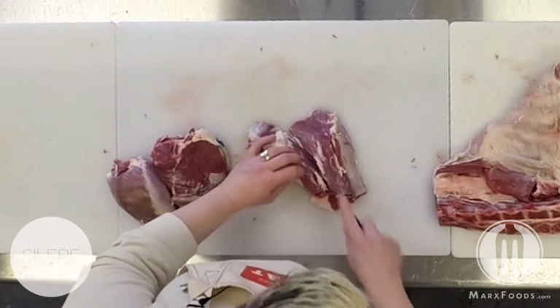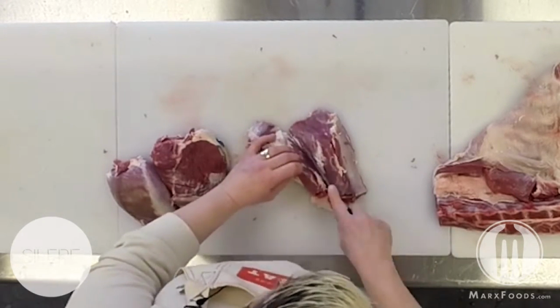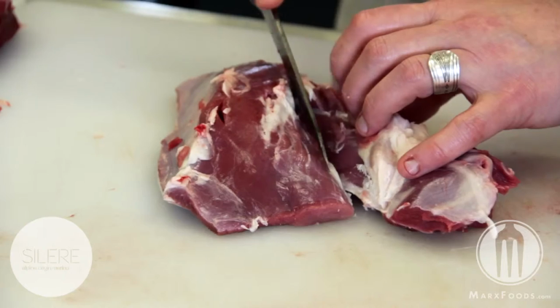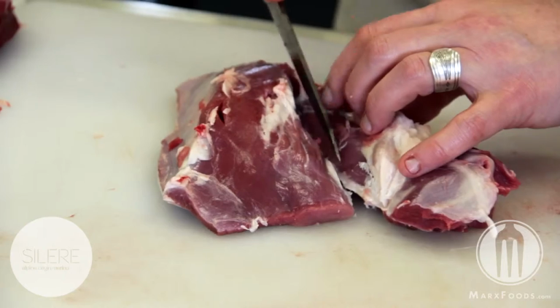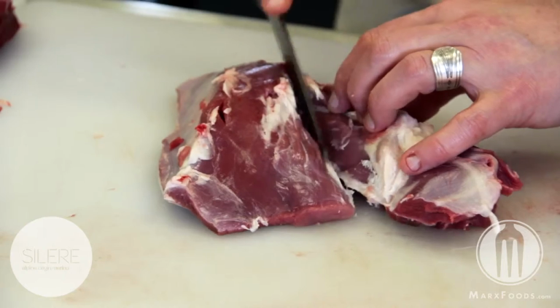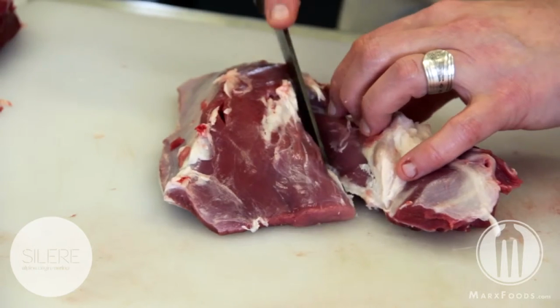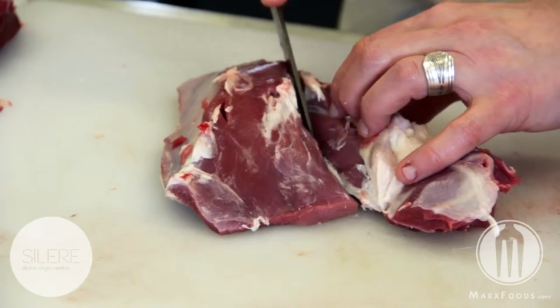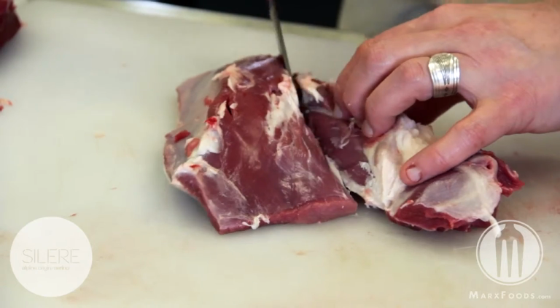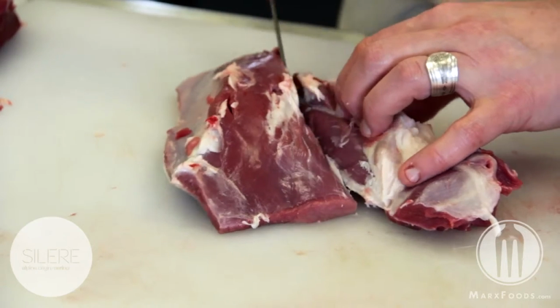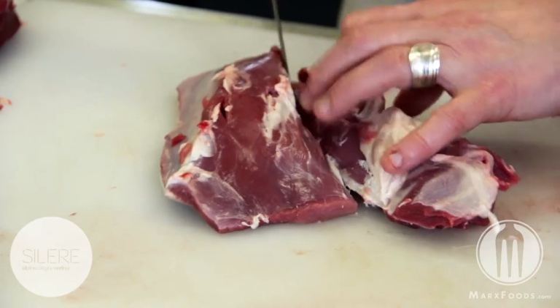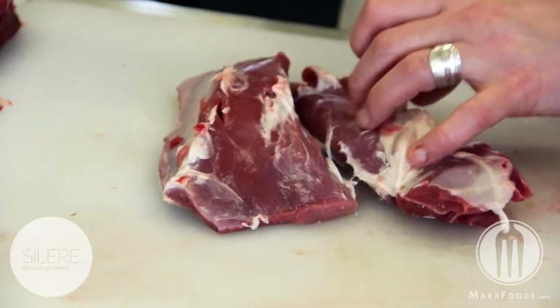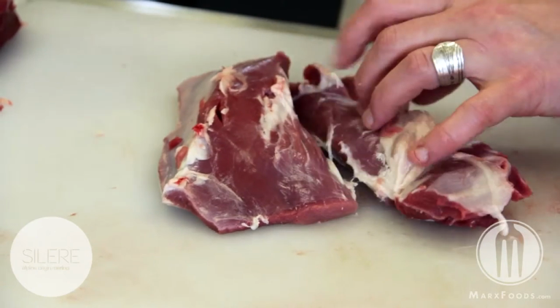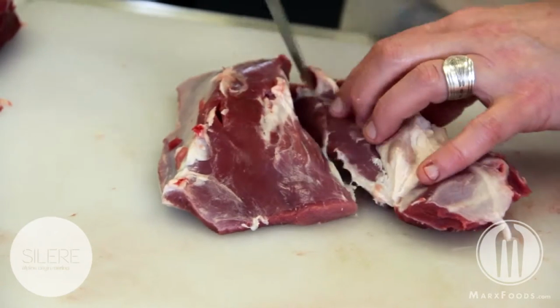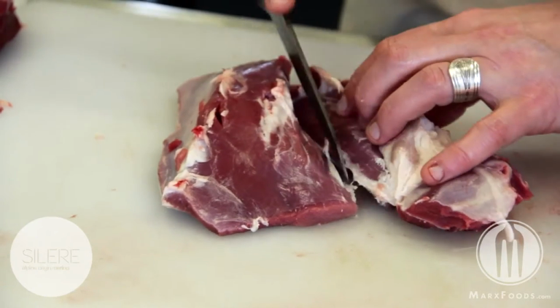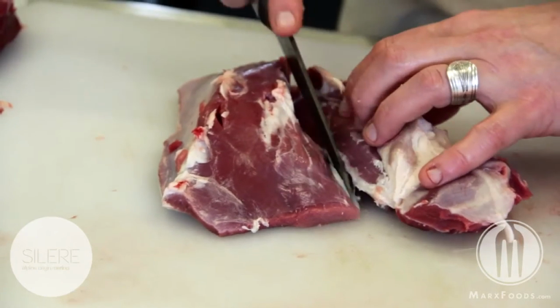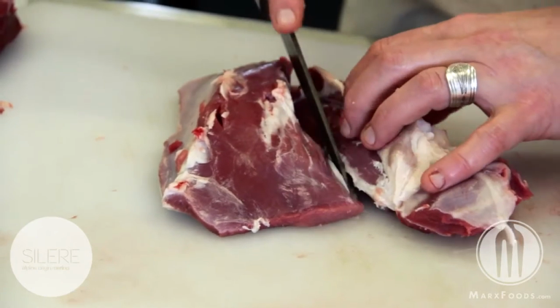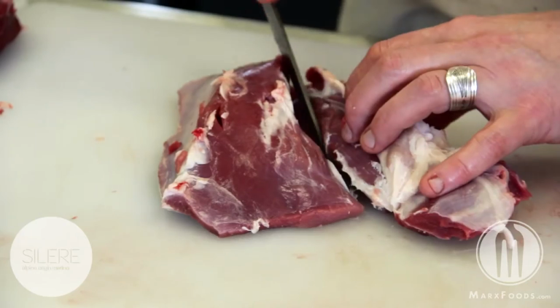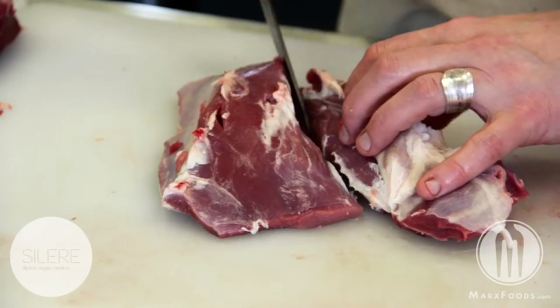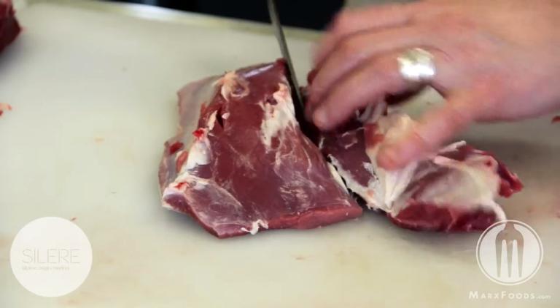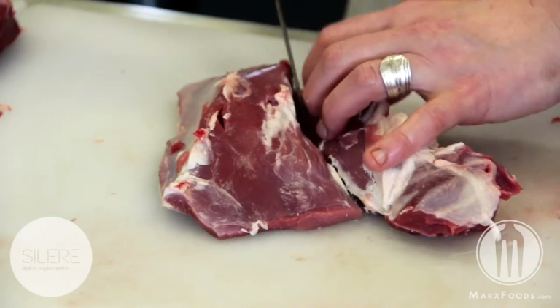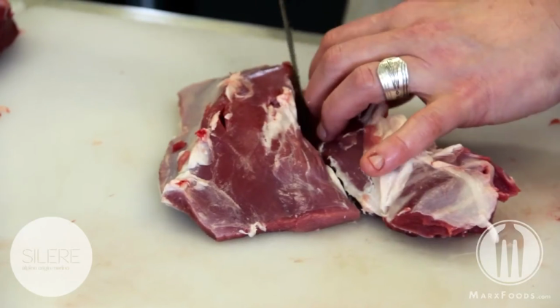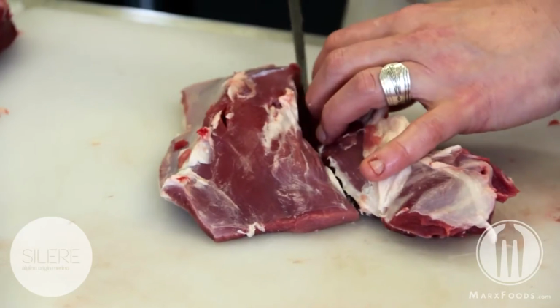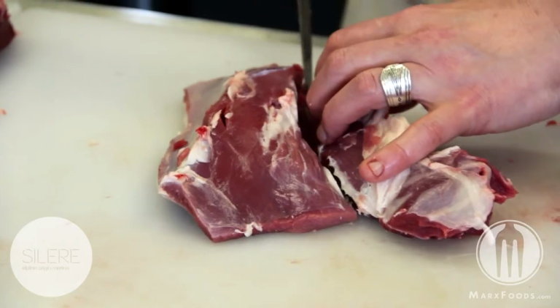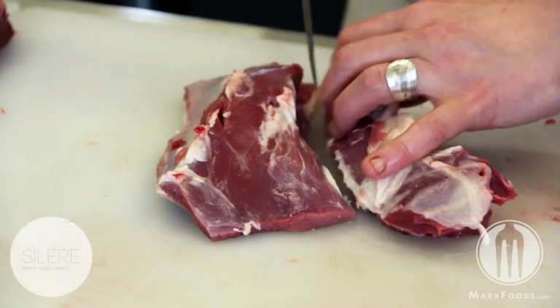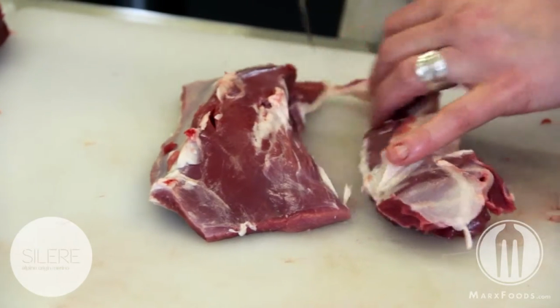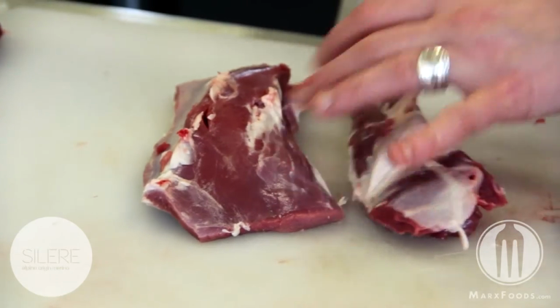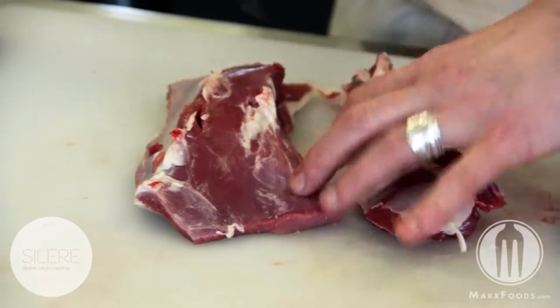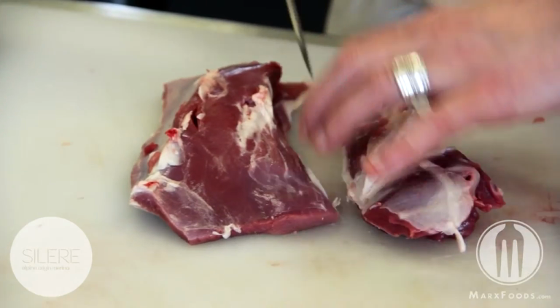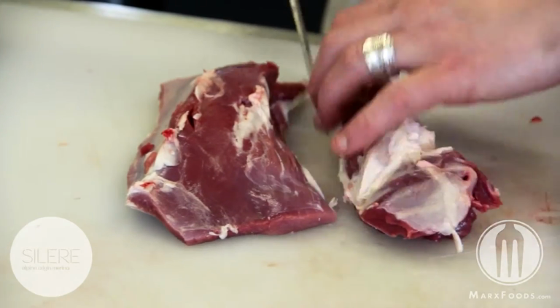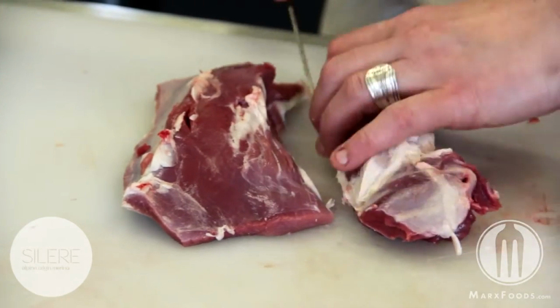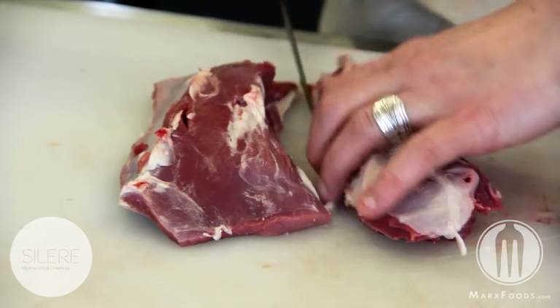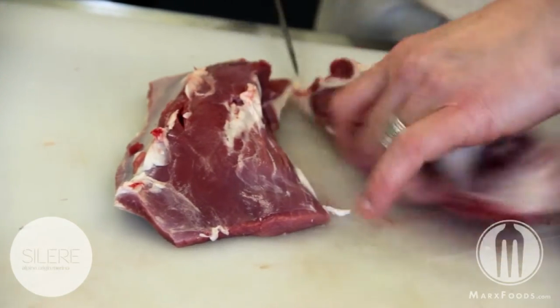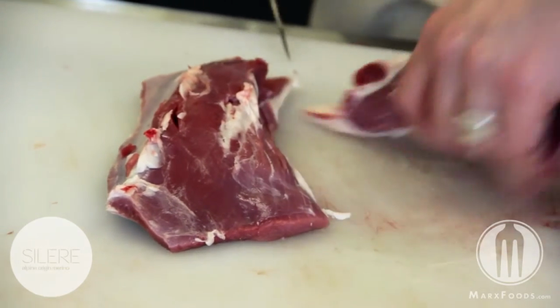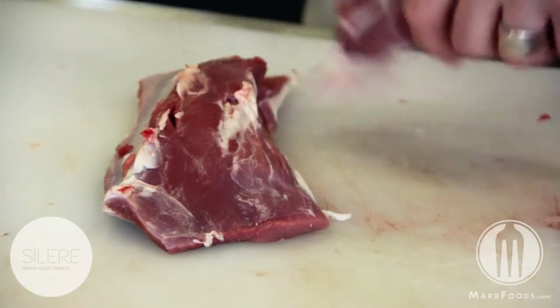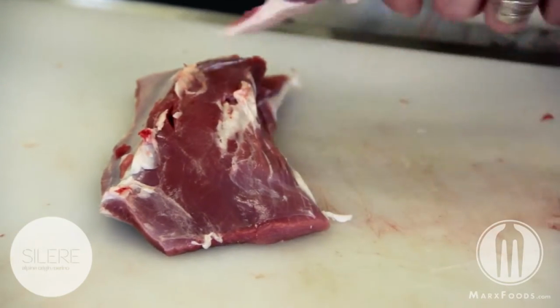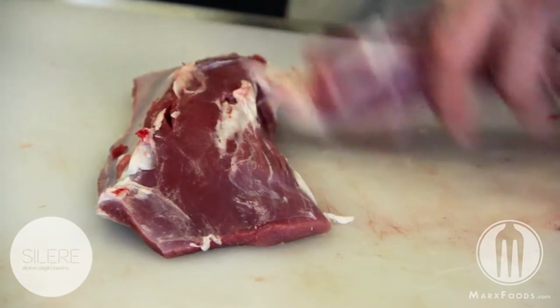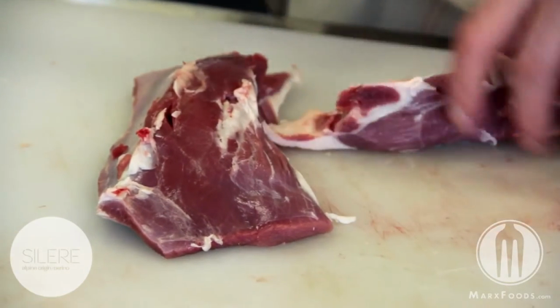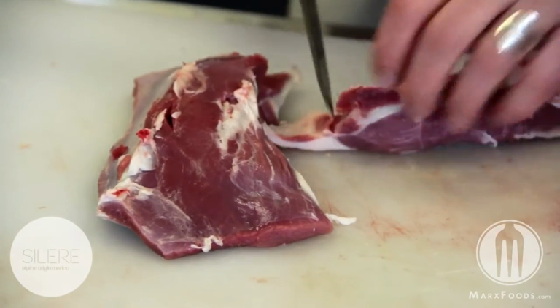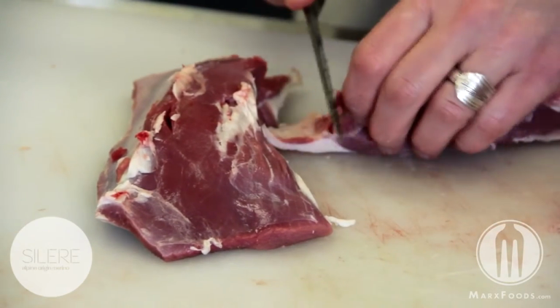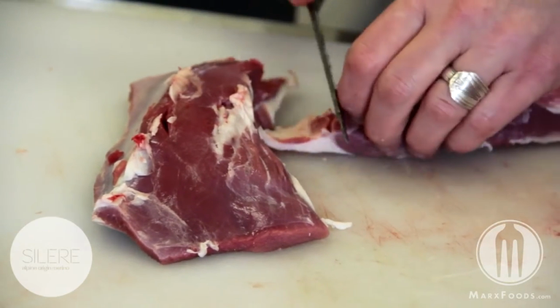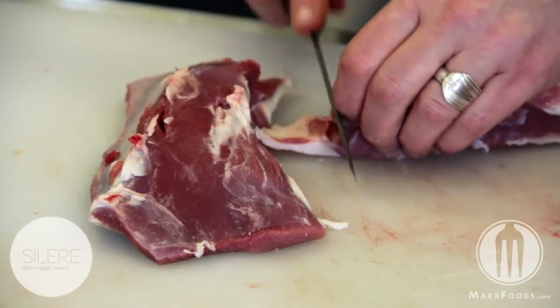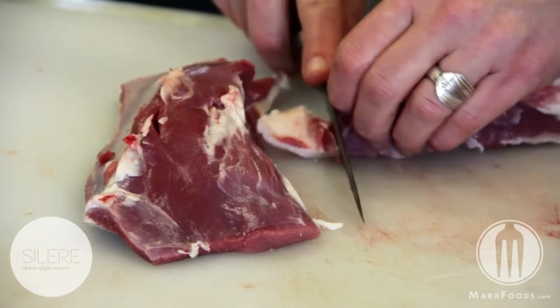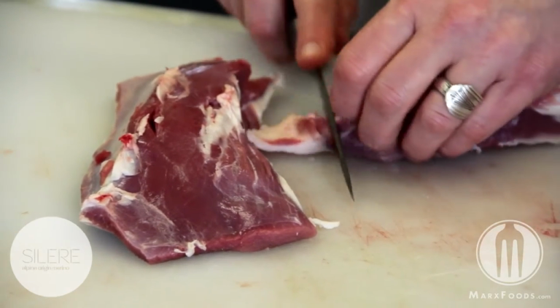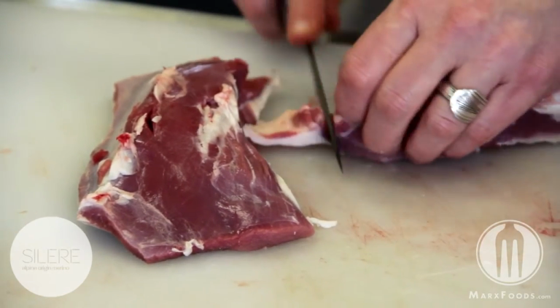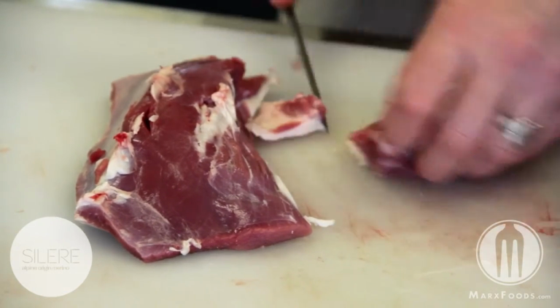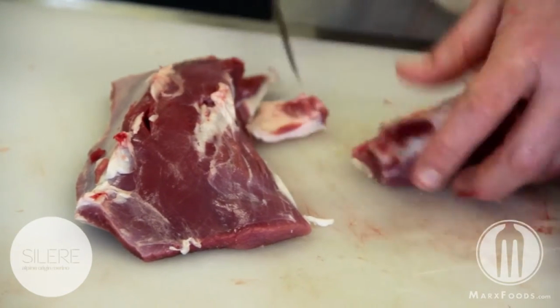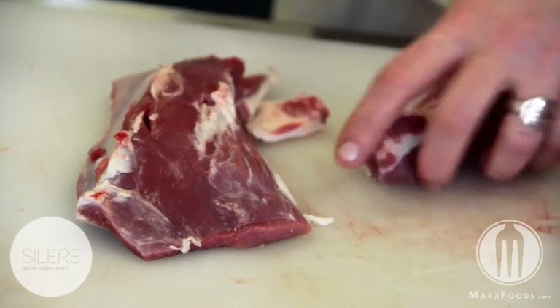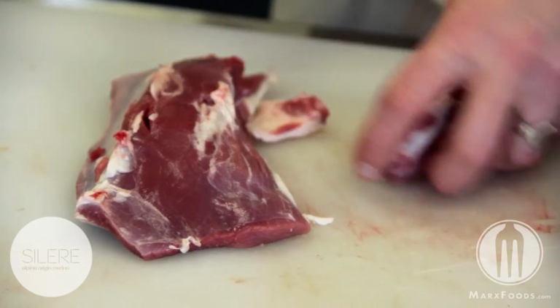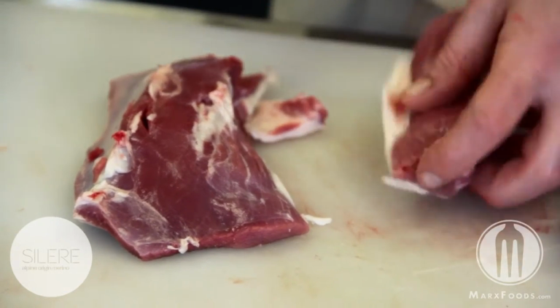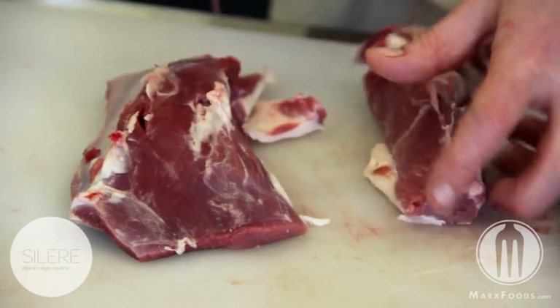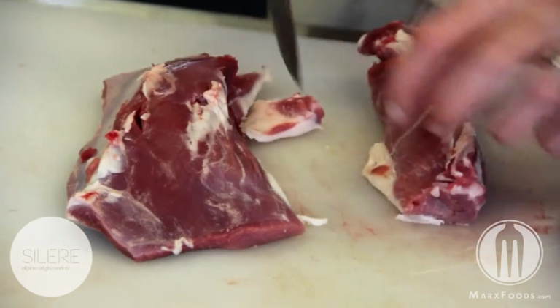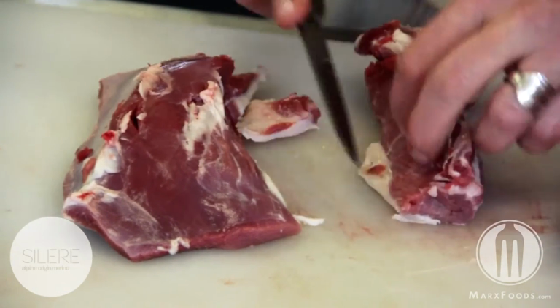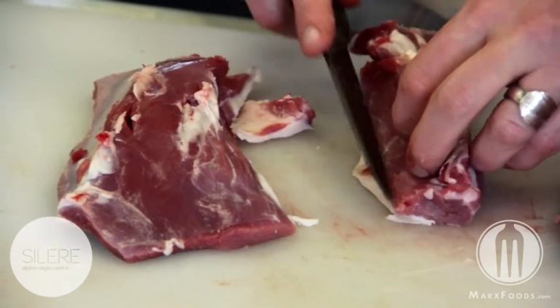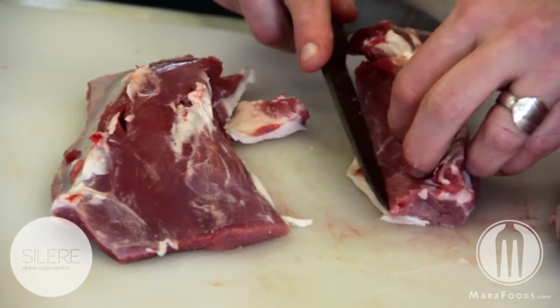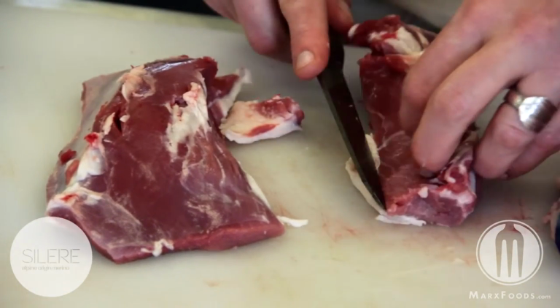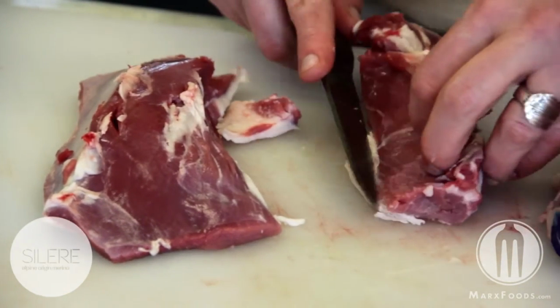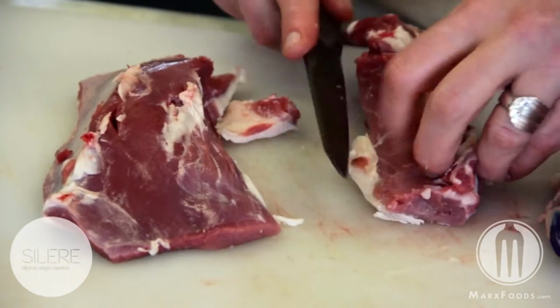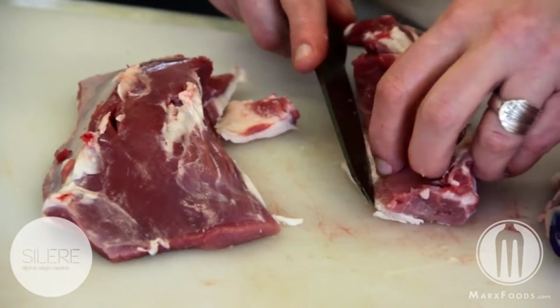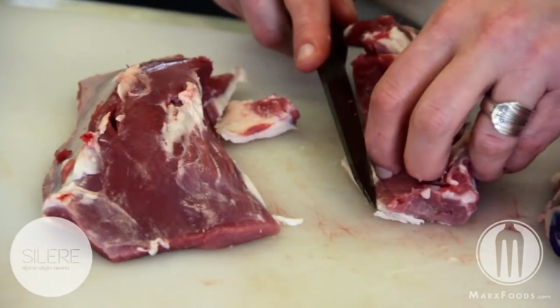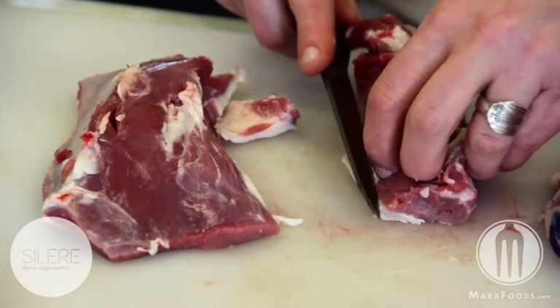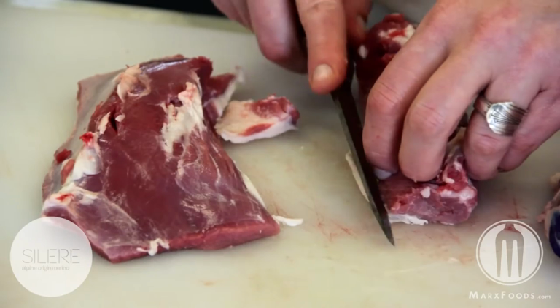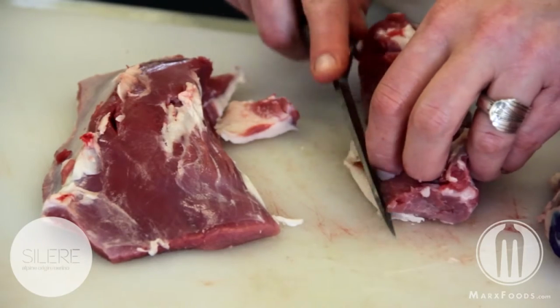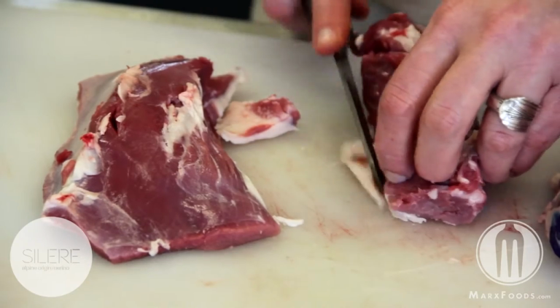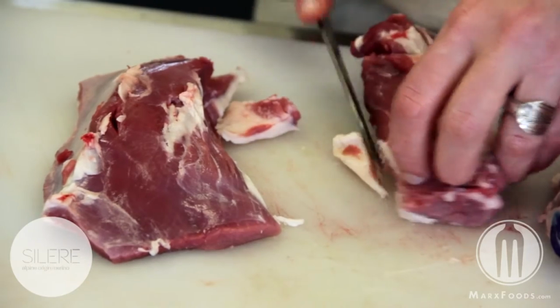Cut straight down along that seam line, making sure to trim off any extra muscular fat.